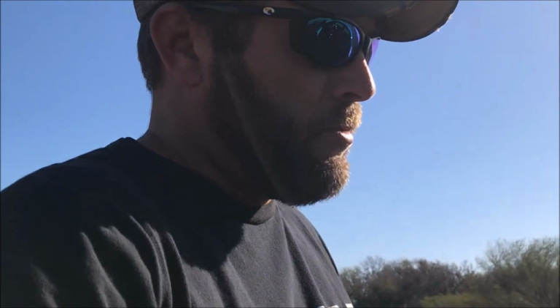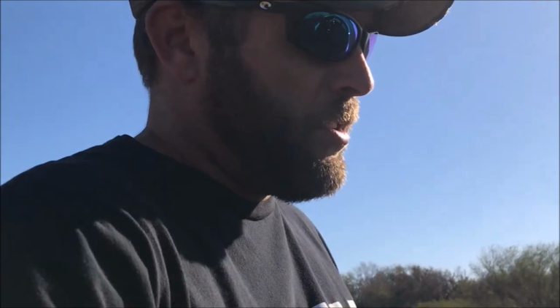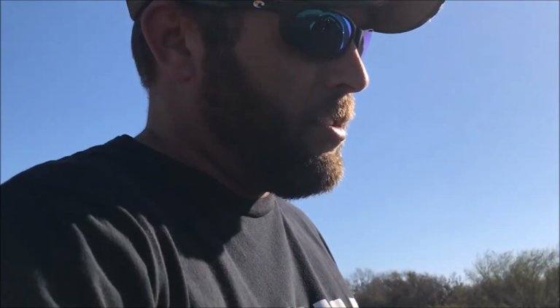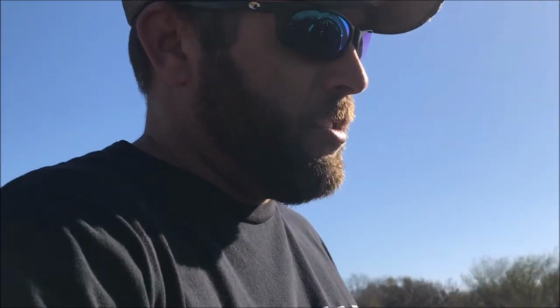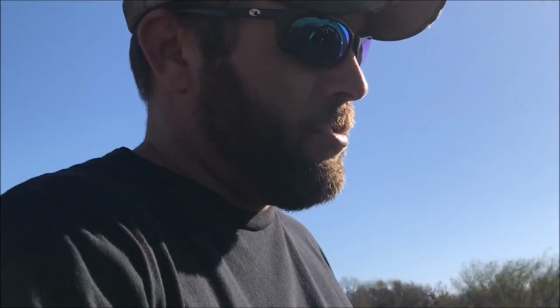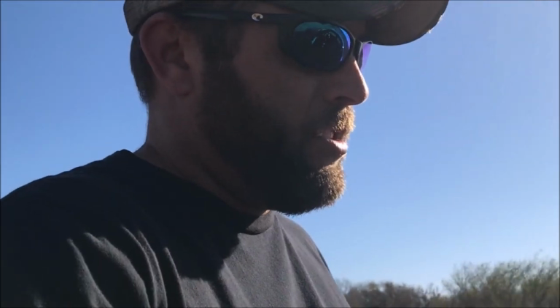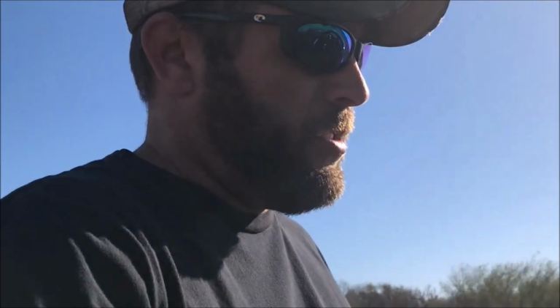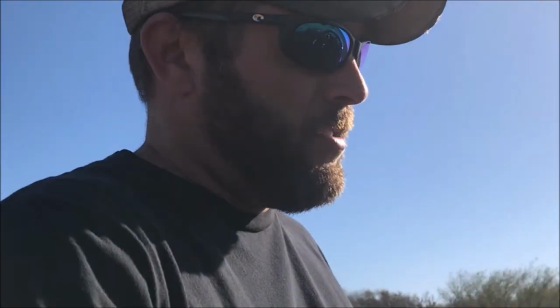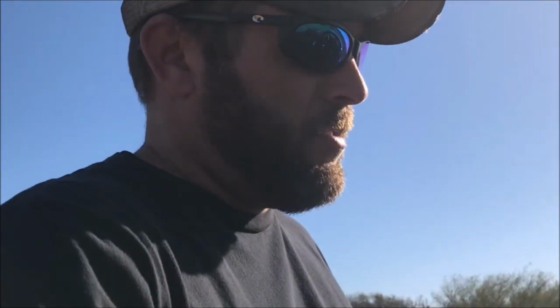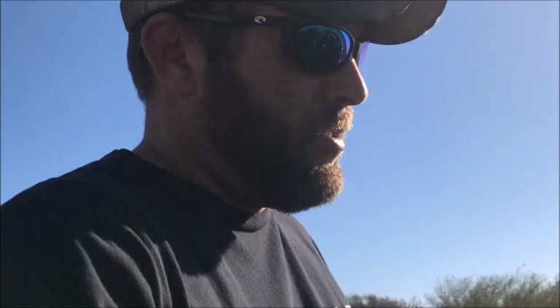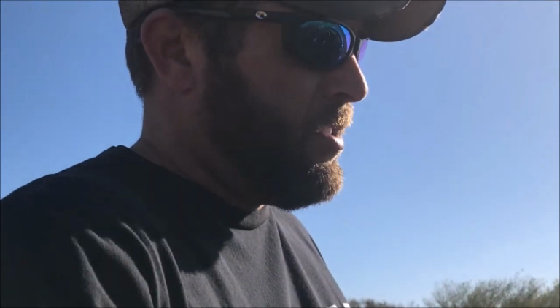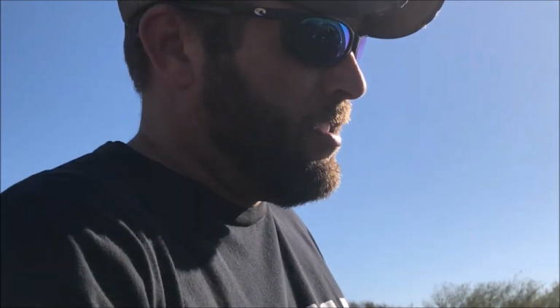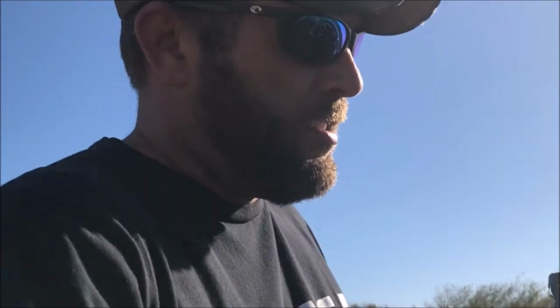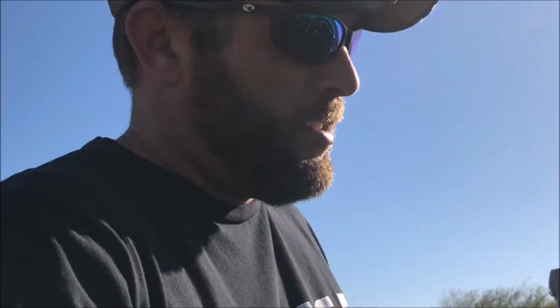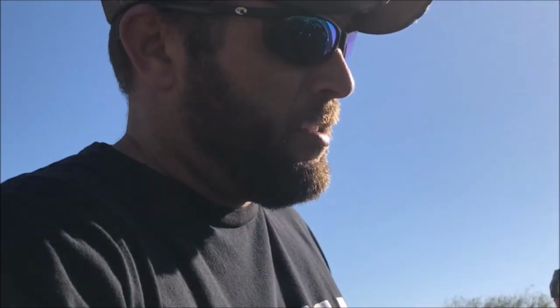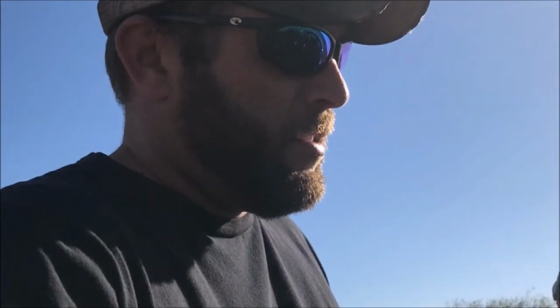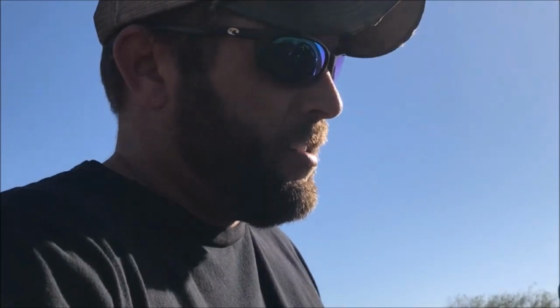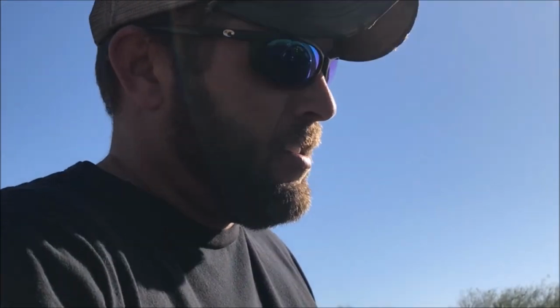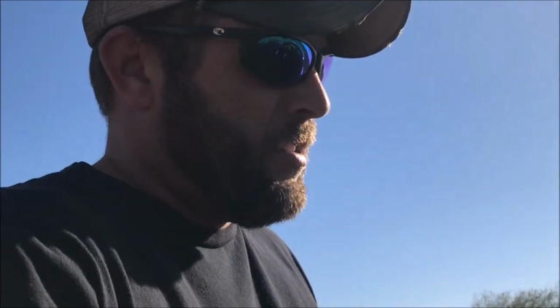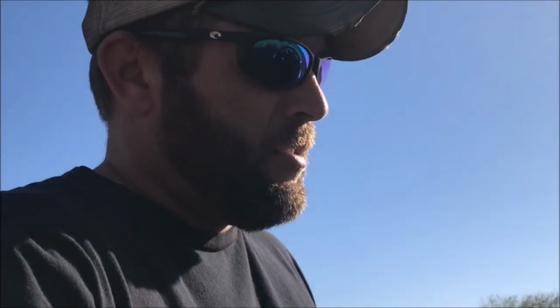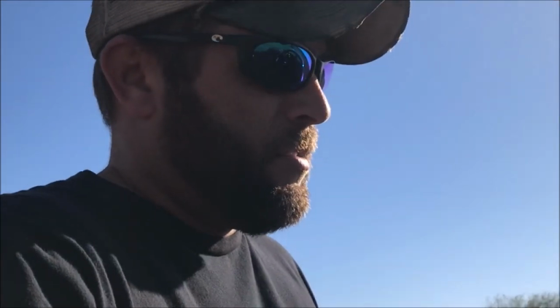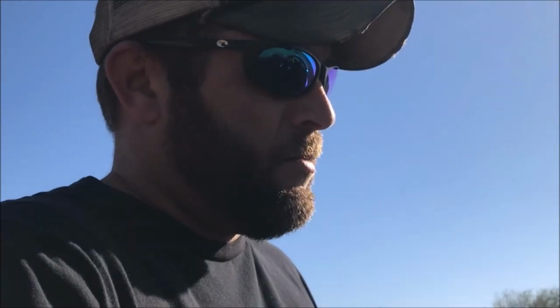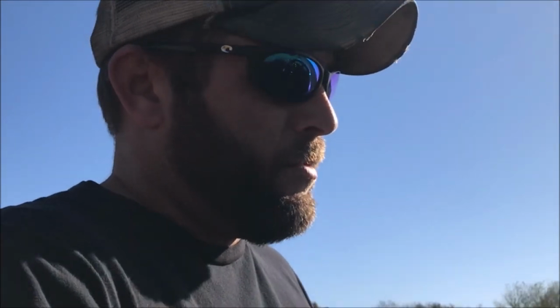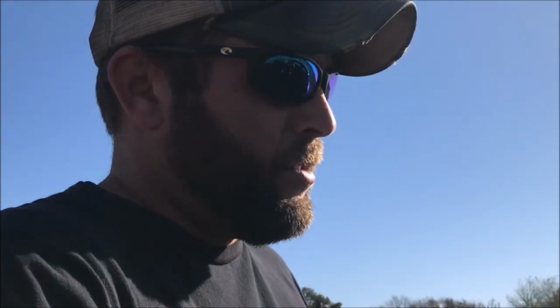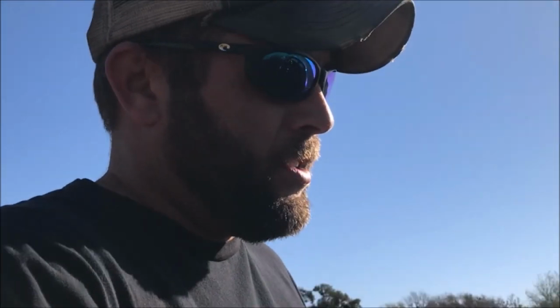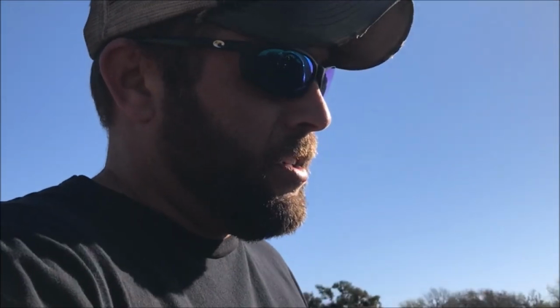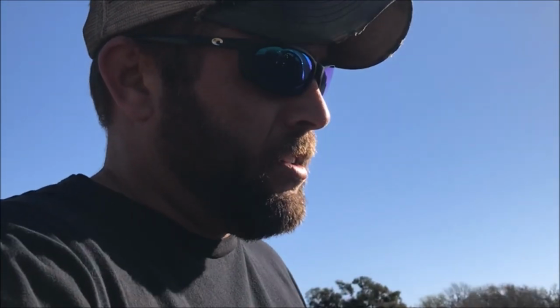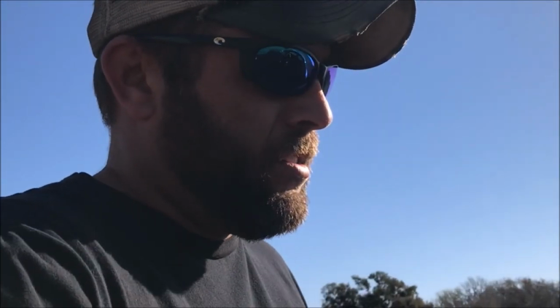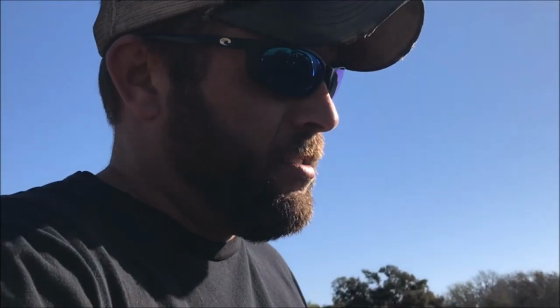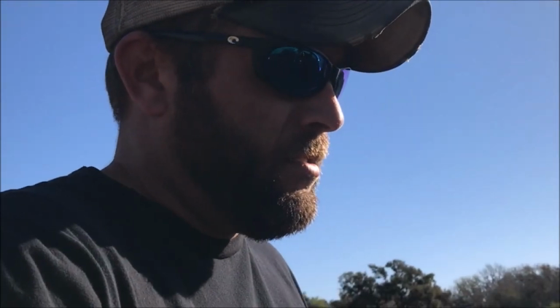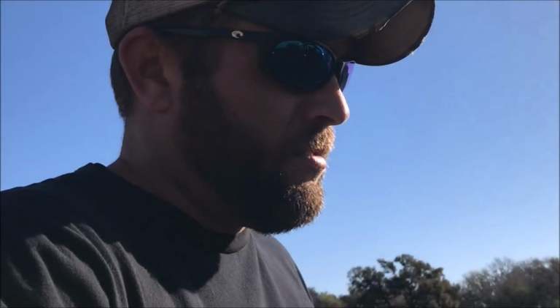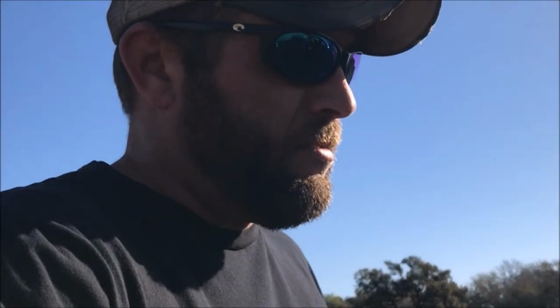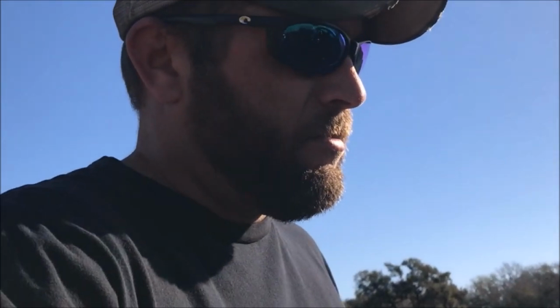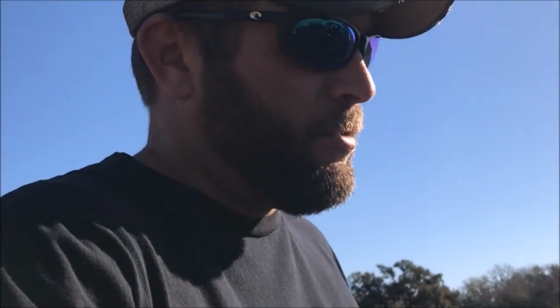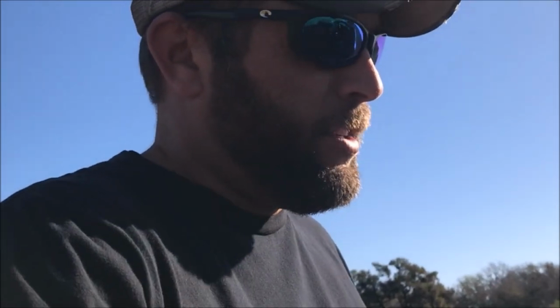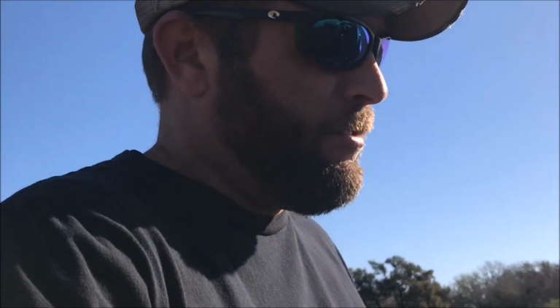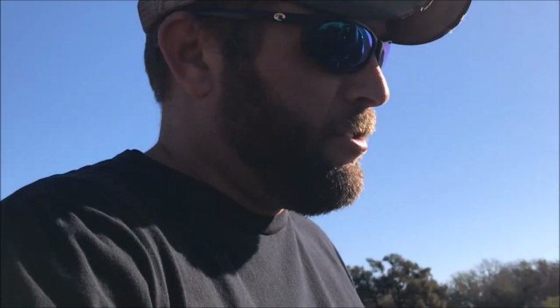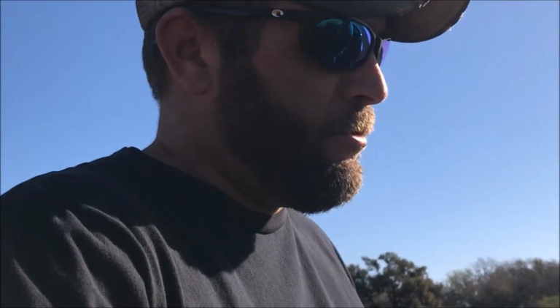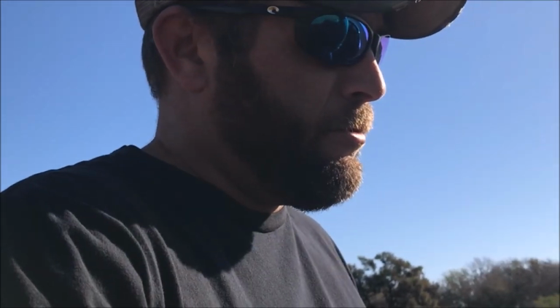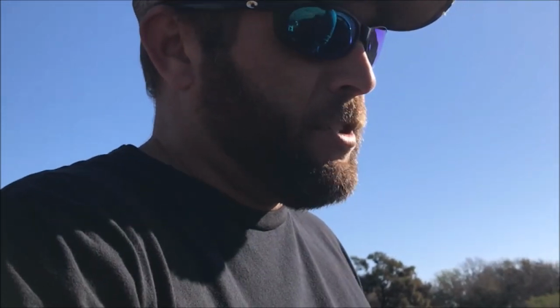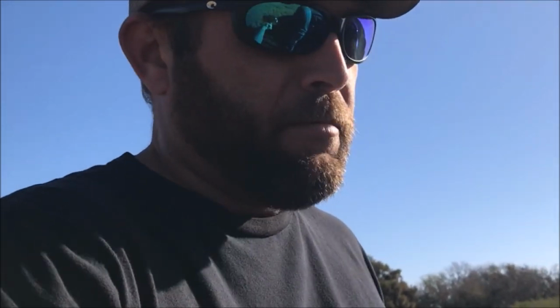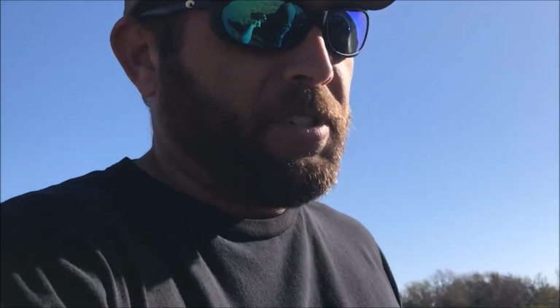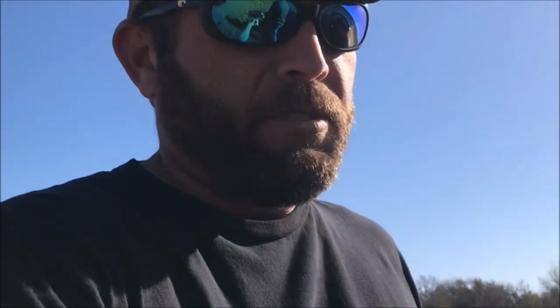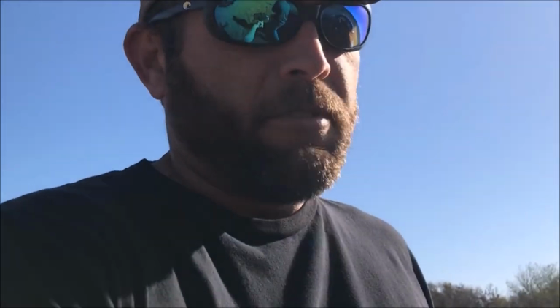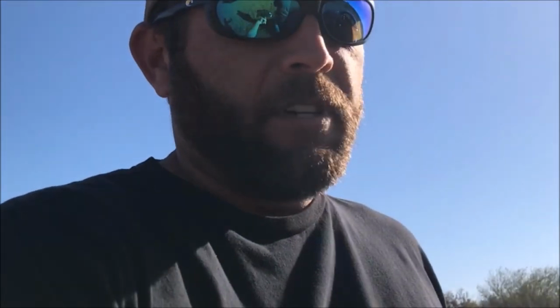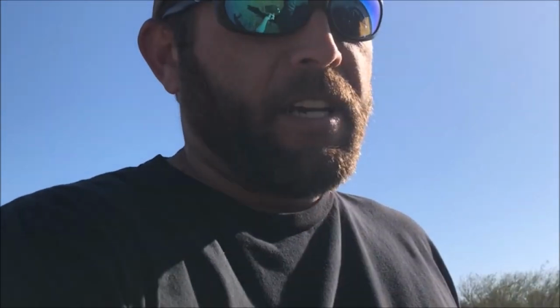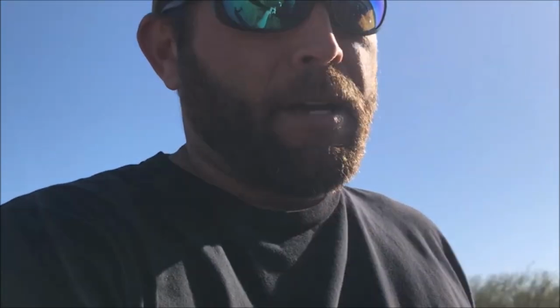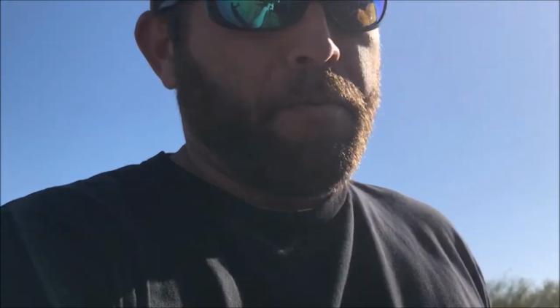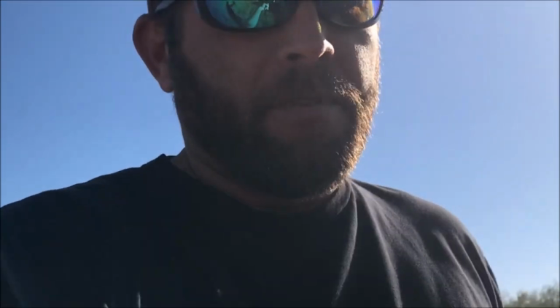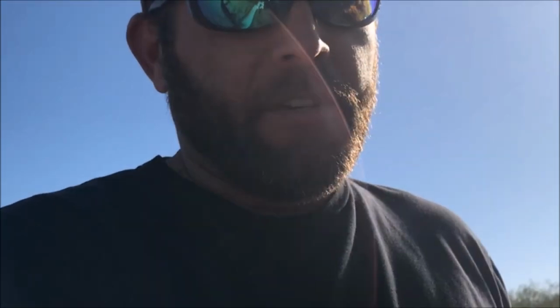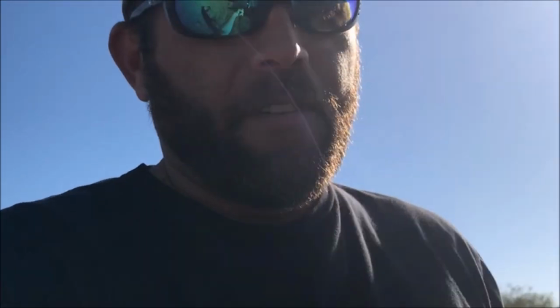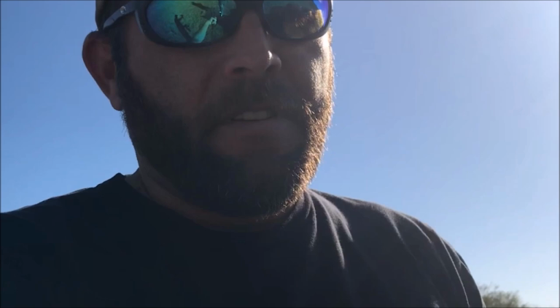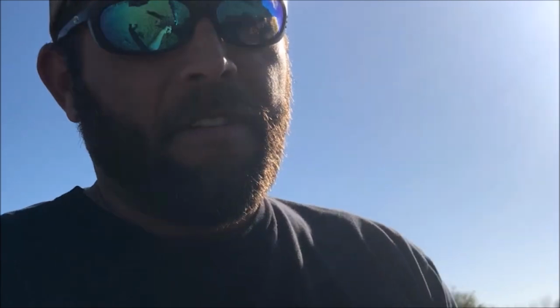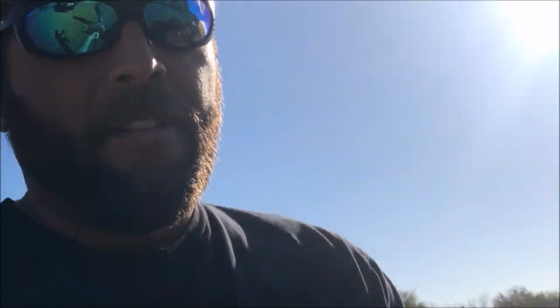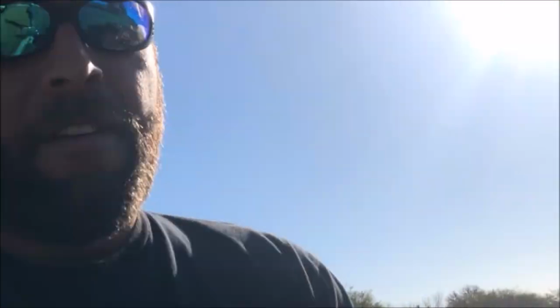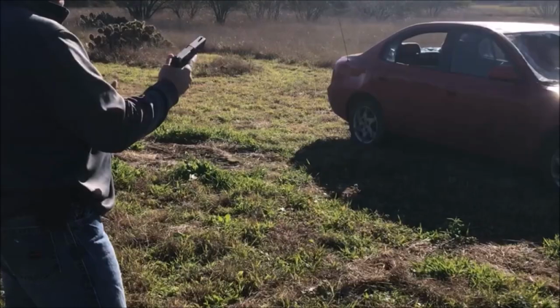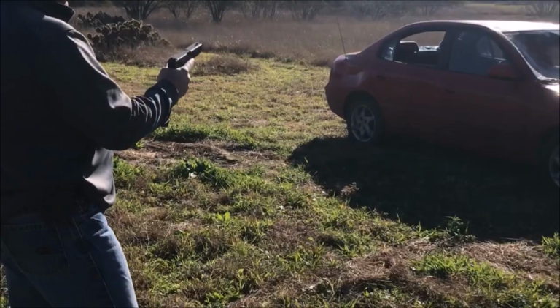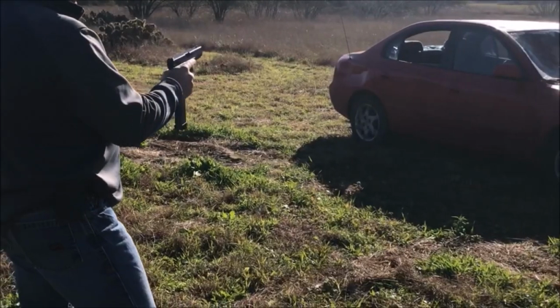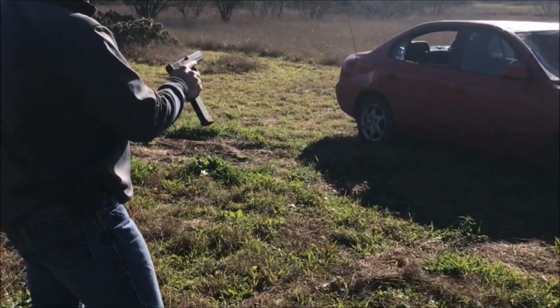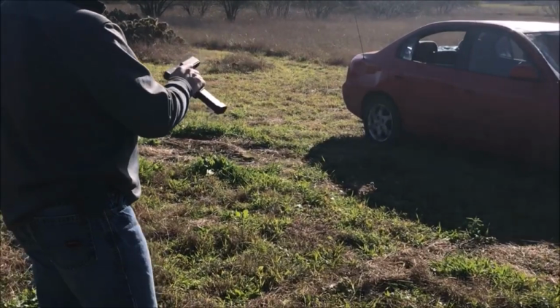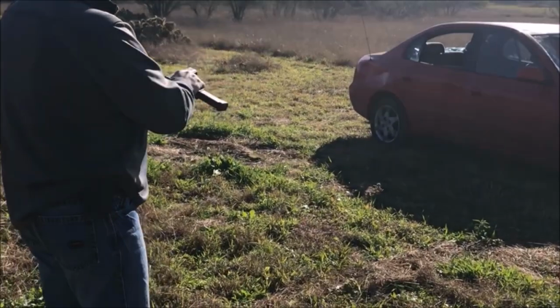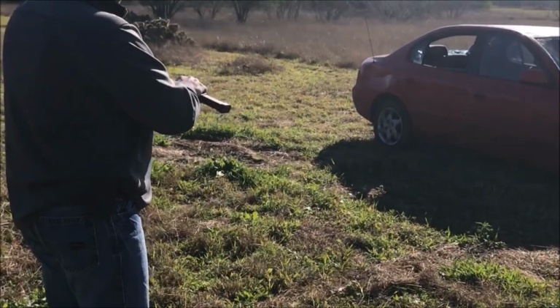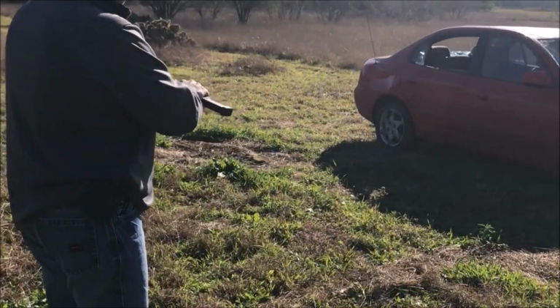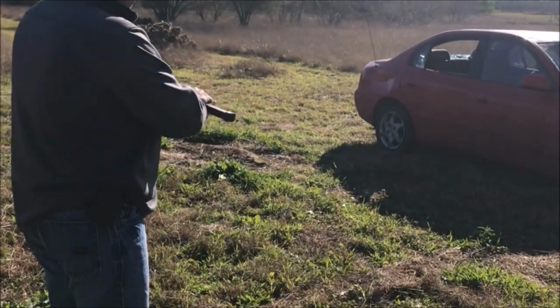Let's move it up. Let's try a nine millimeter hollow point. I got some — we'll give it a rip and see what happens. All right guys, y'all ready?